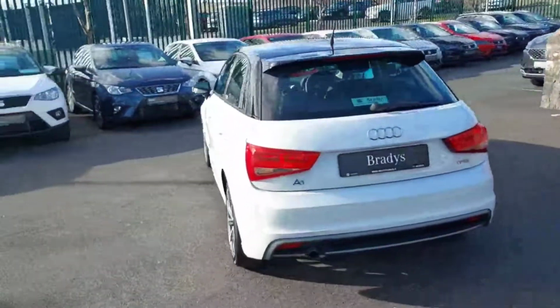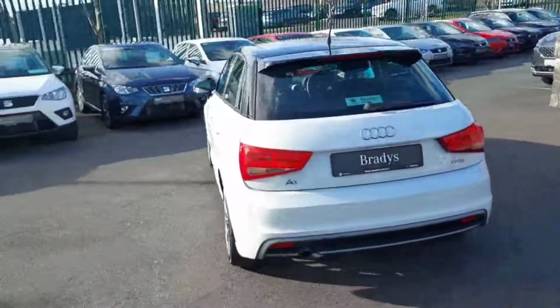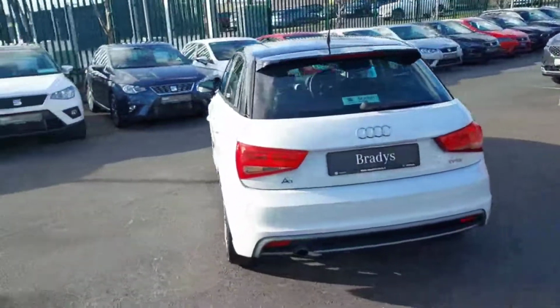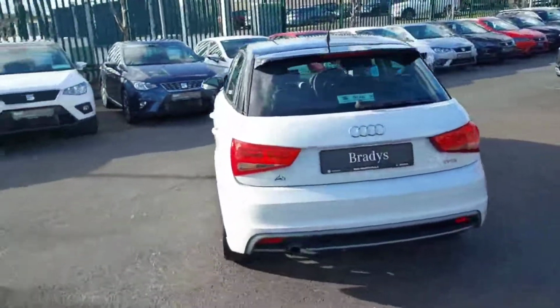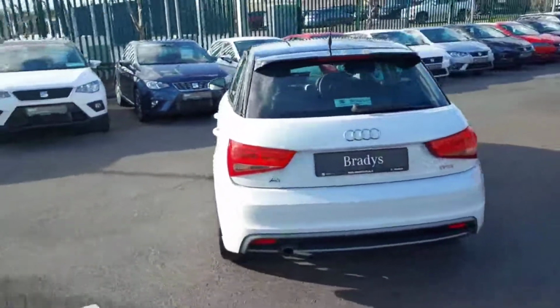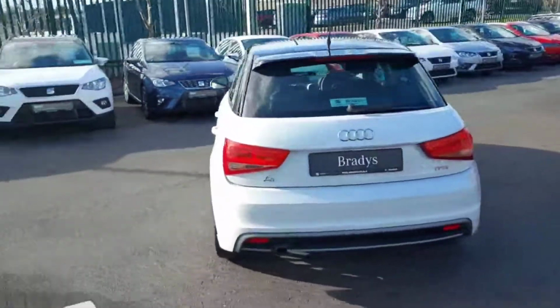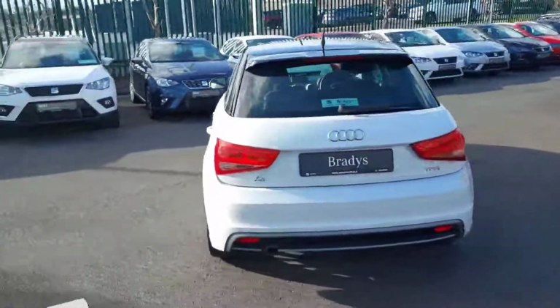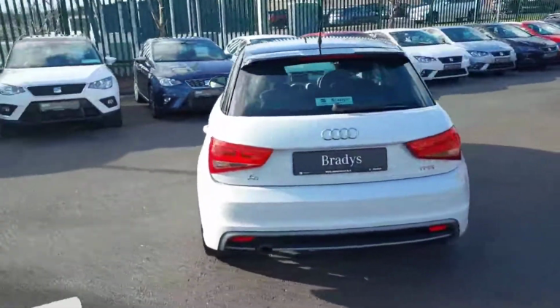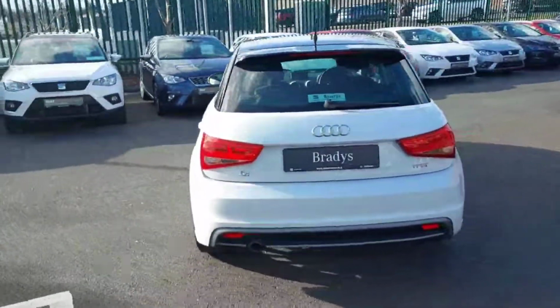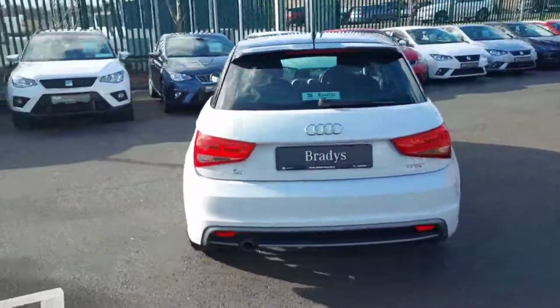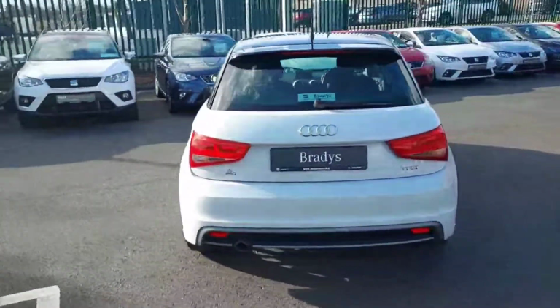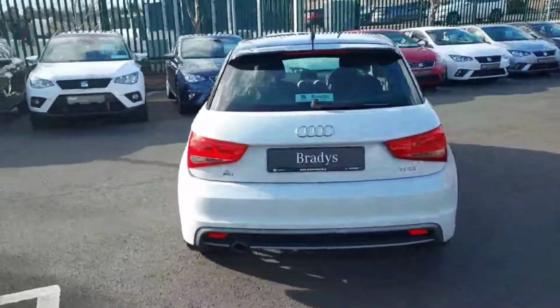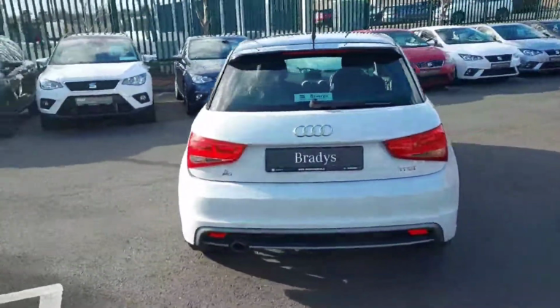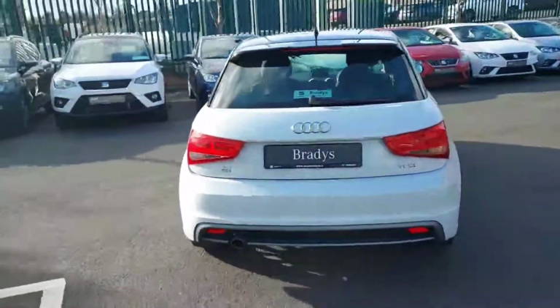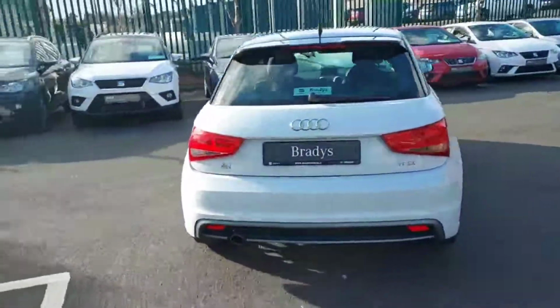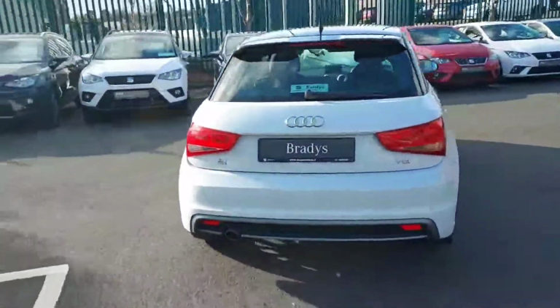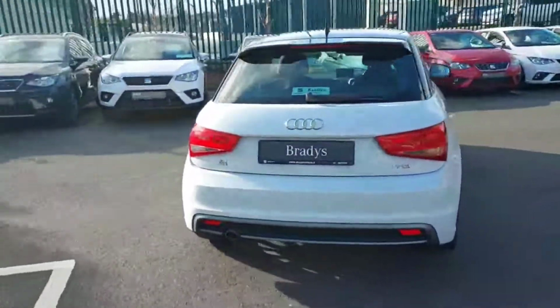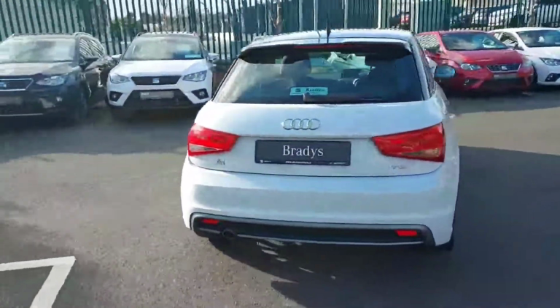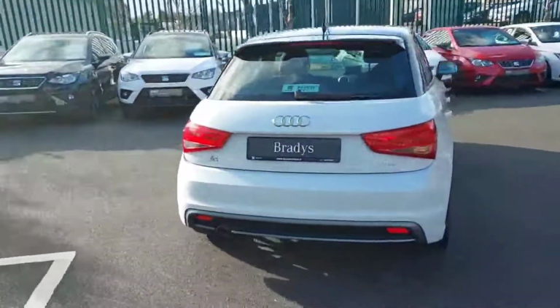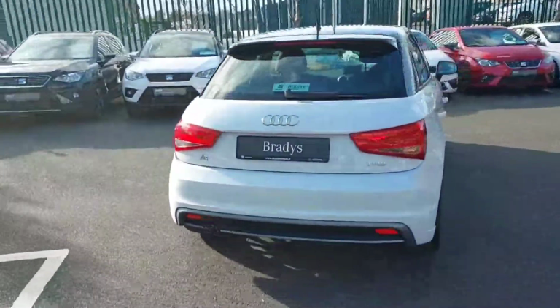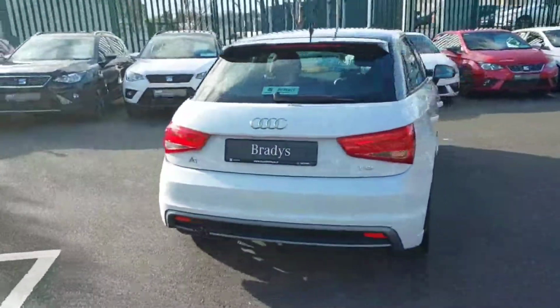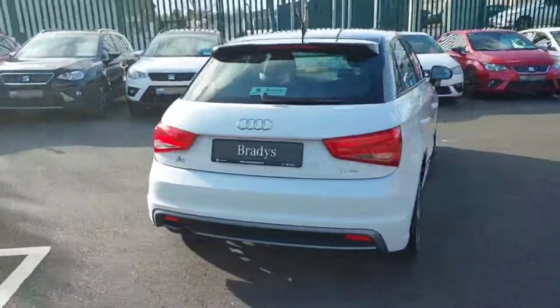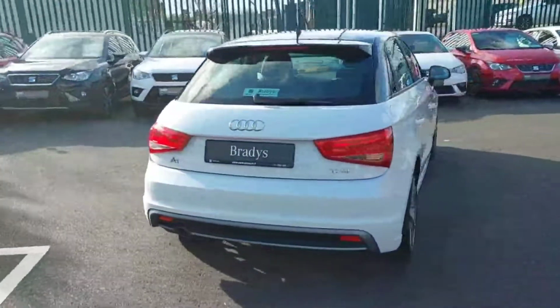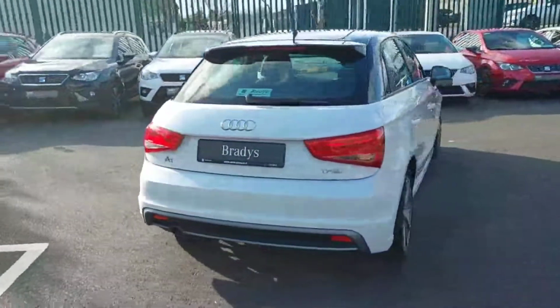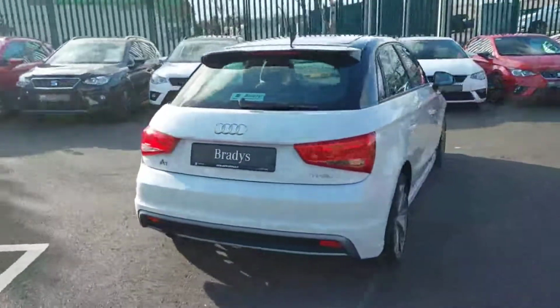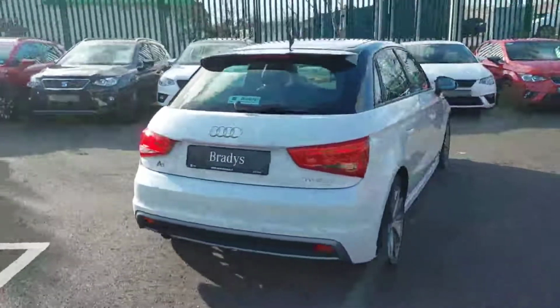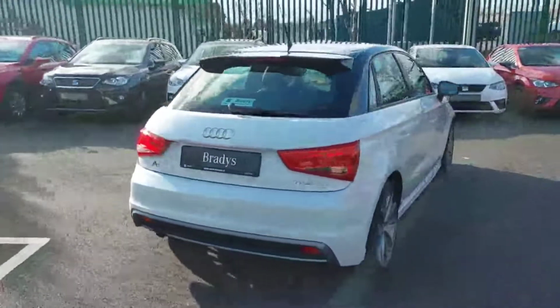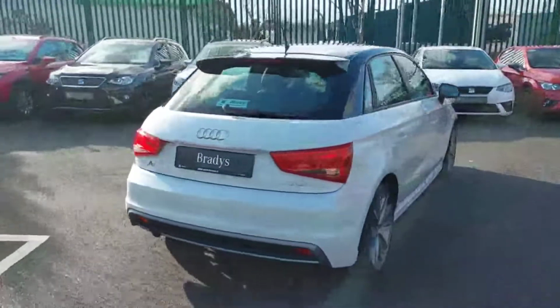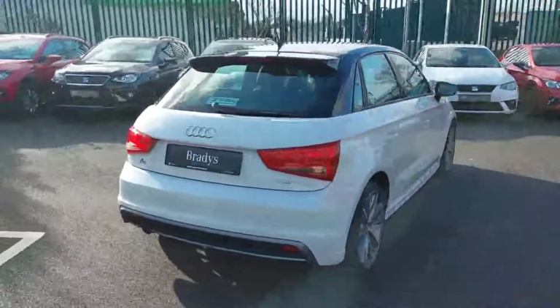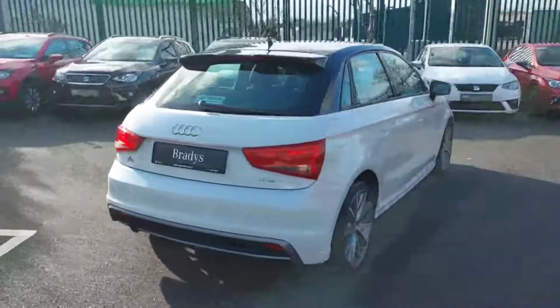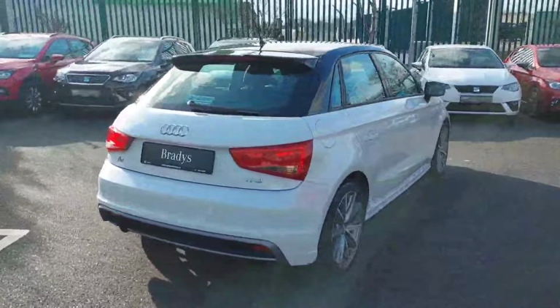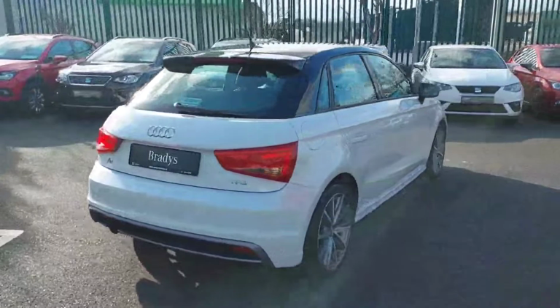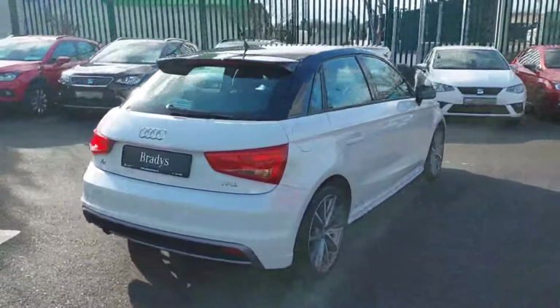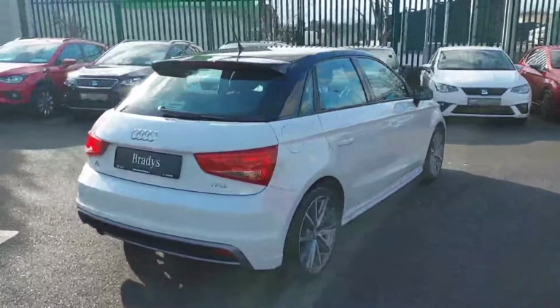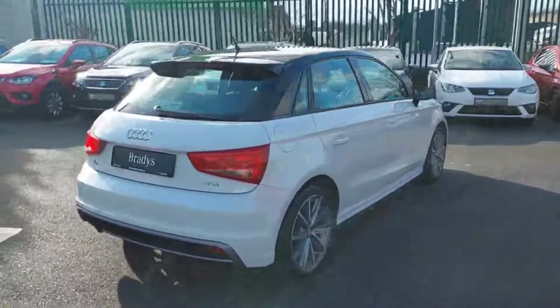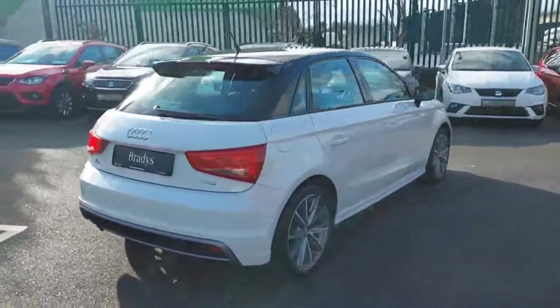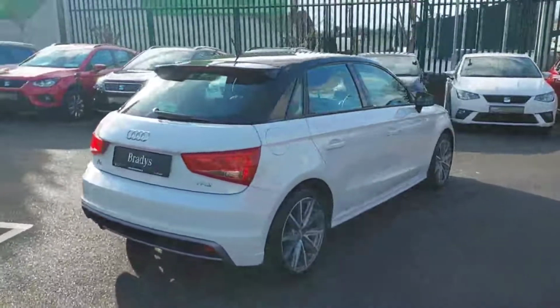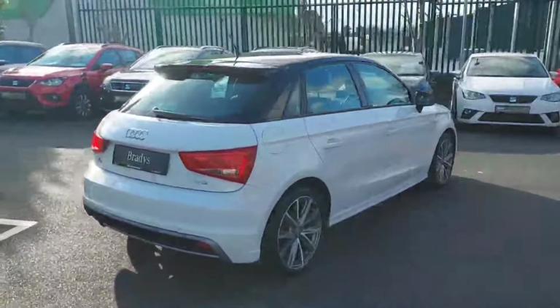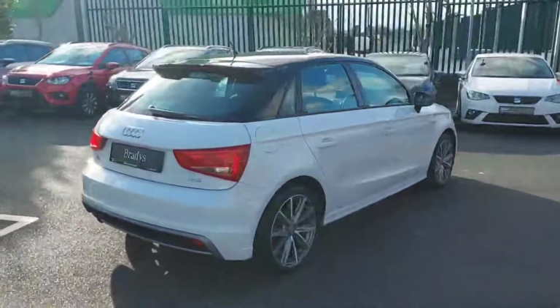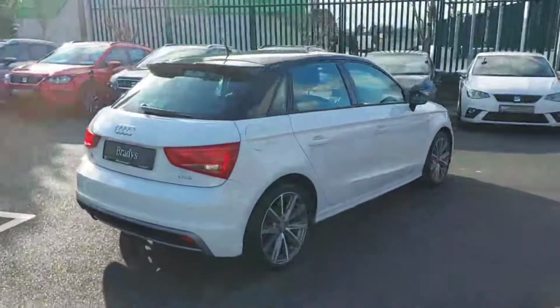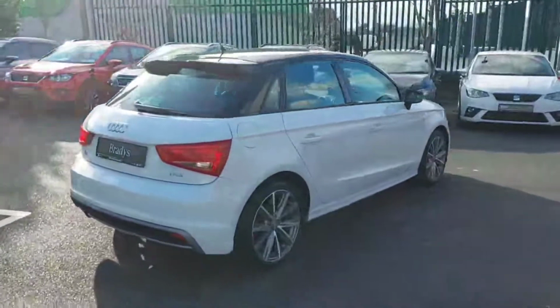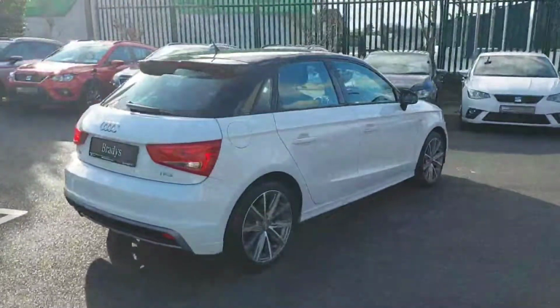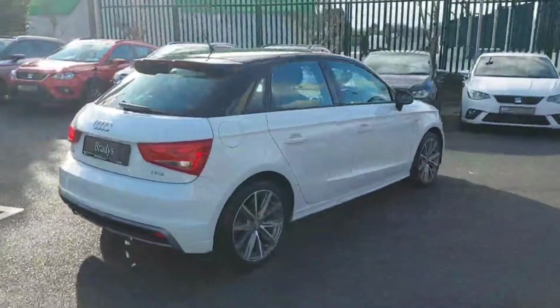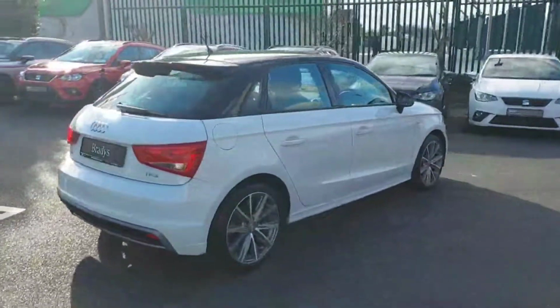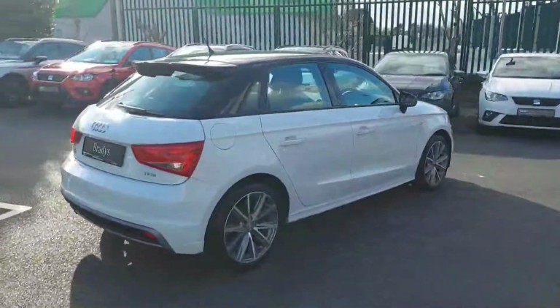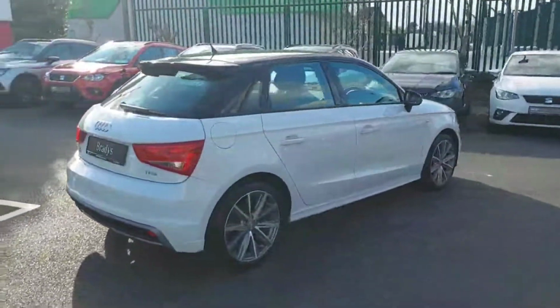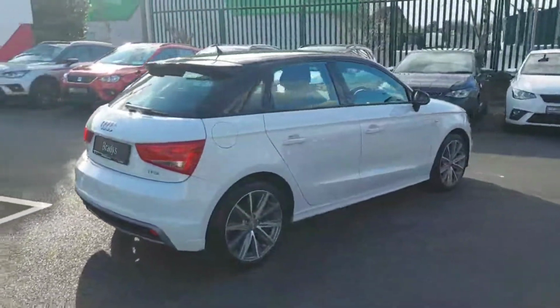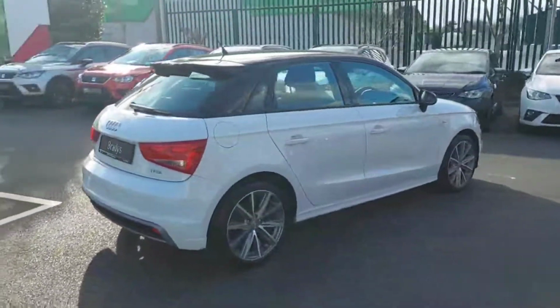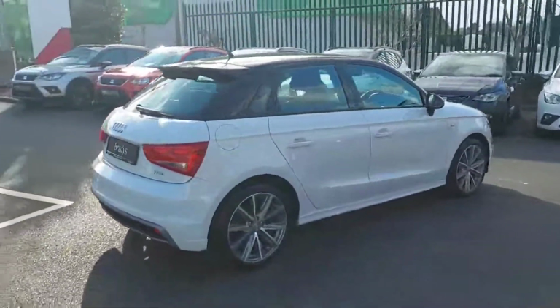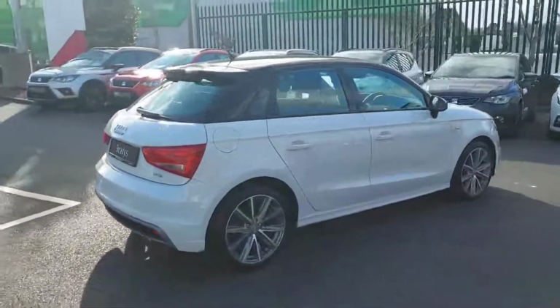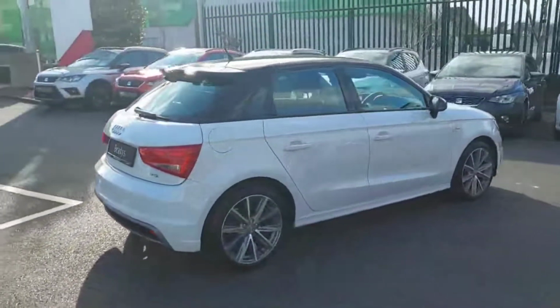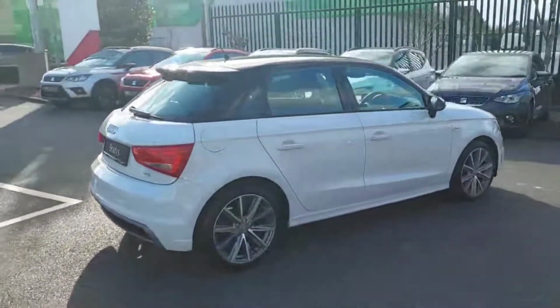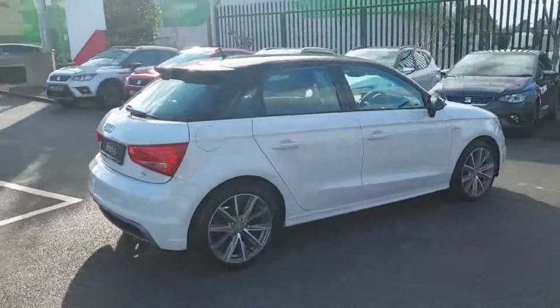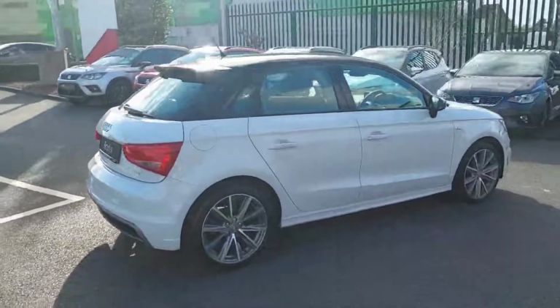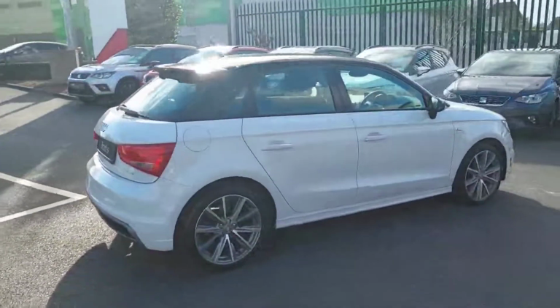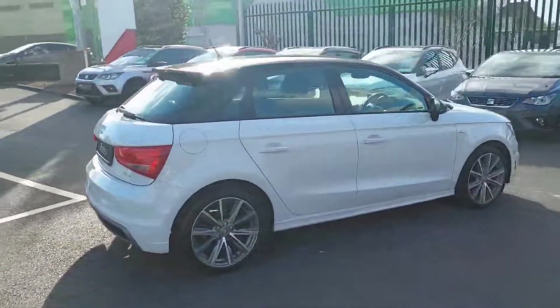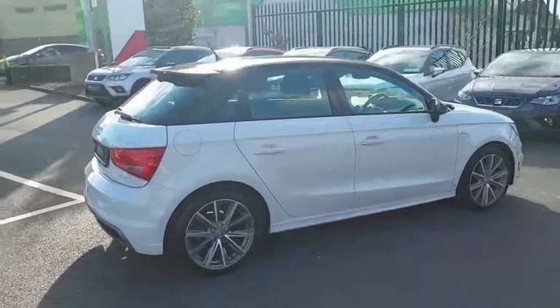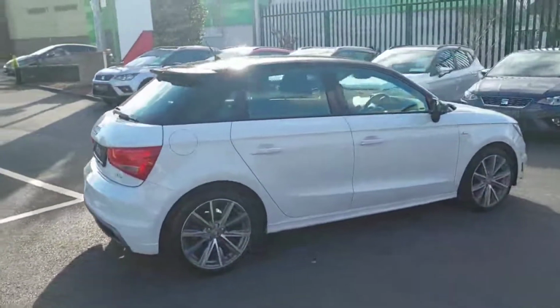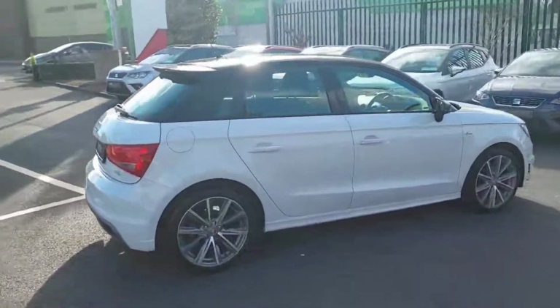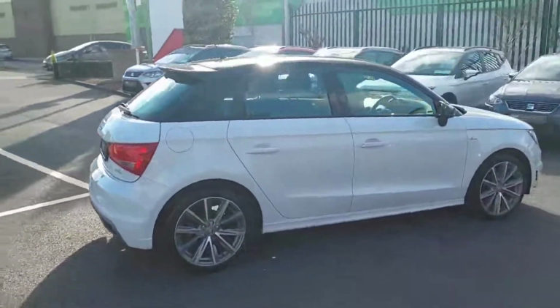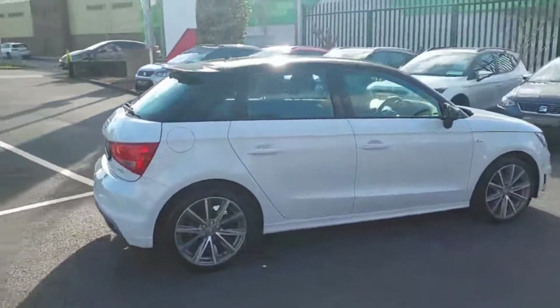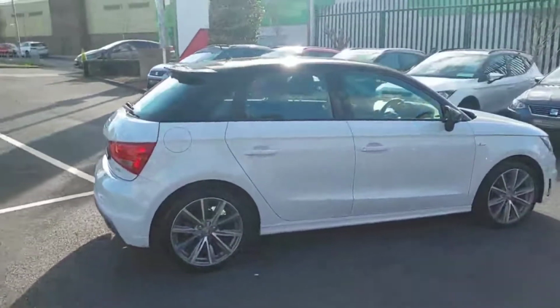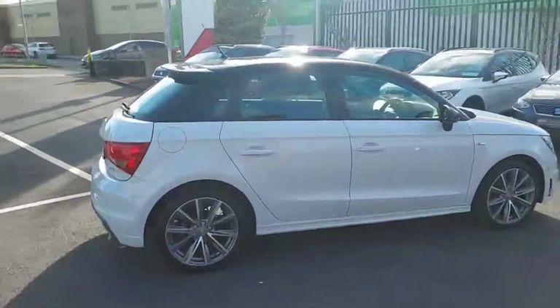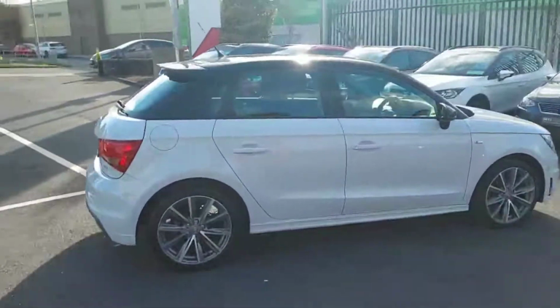This car has one previous owner and it's just under 29.5 thousand kilometres on the clock, so extremely low mileage for the year of the car.